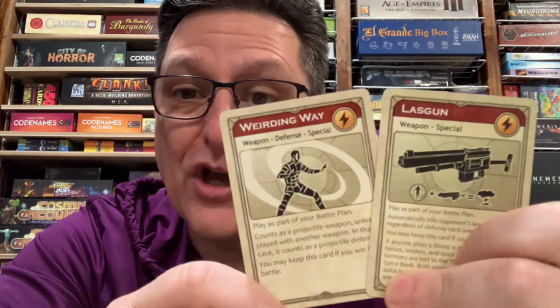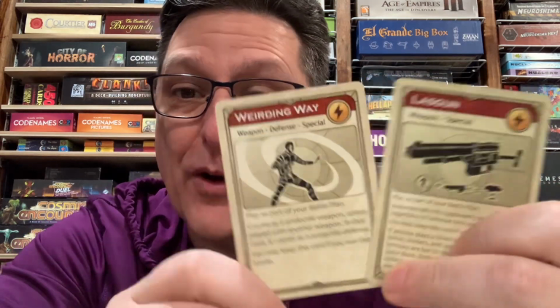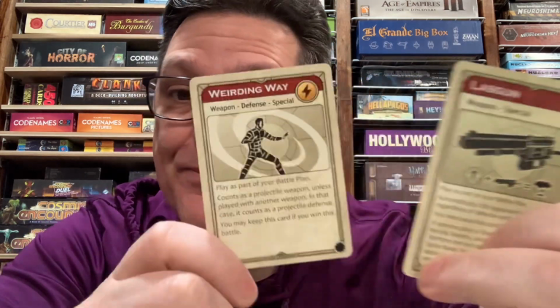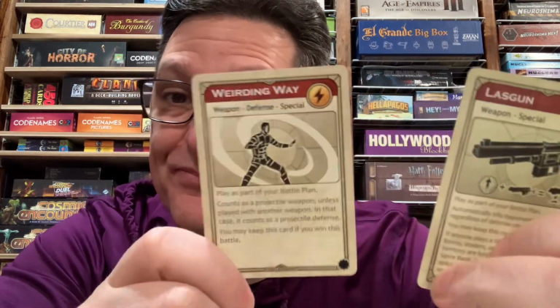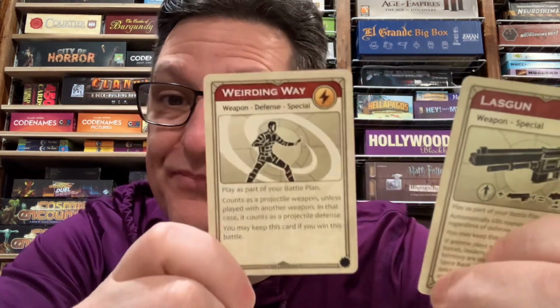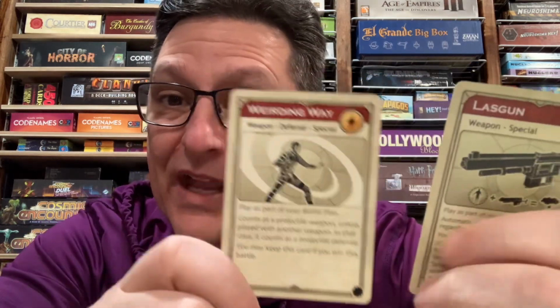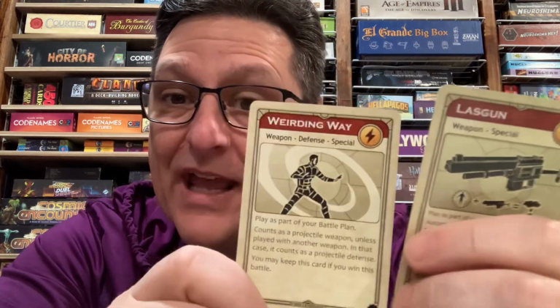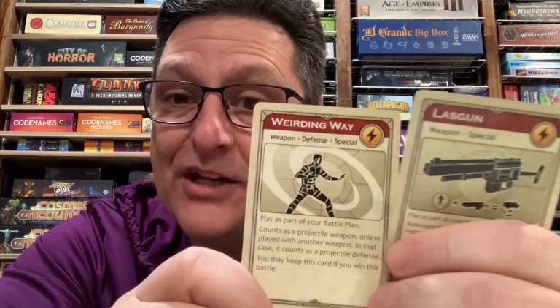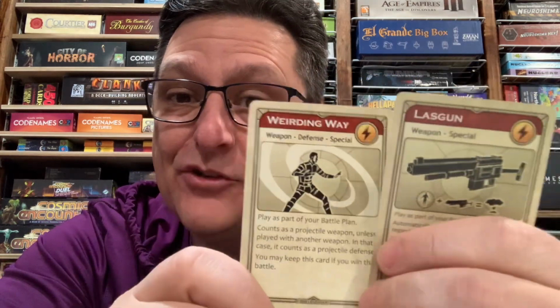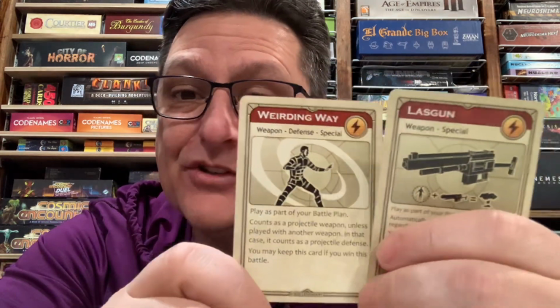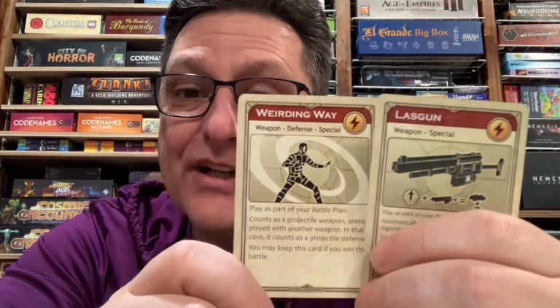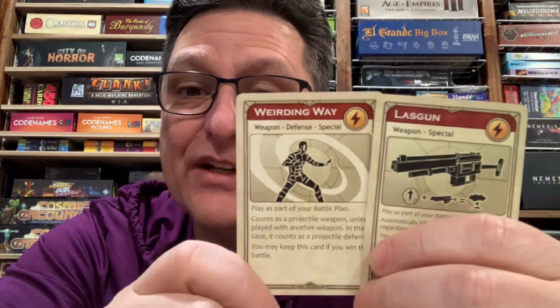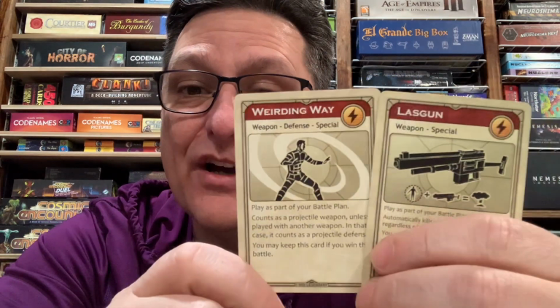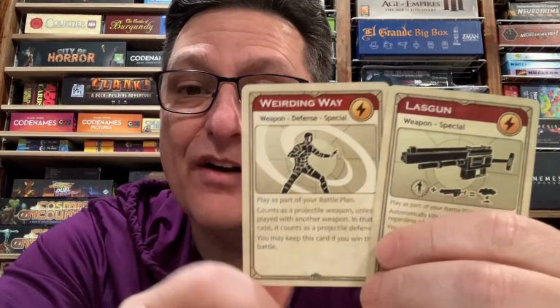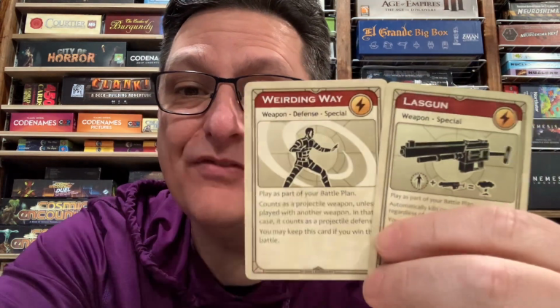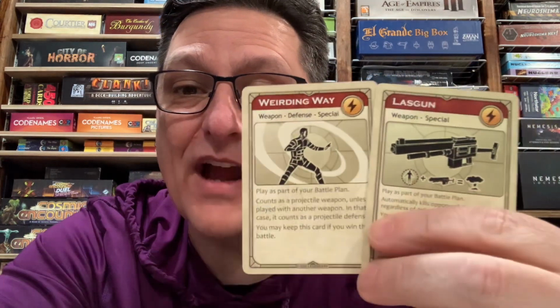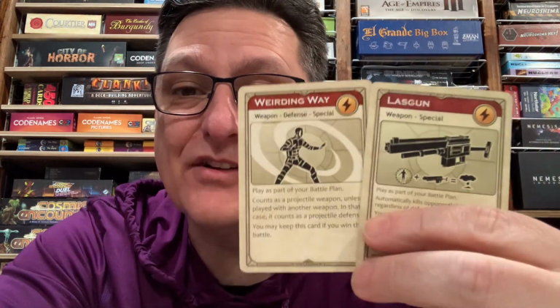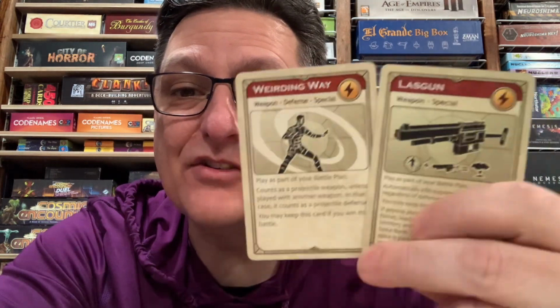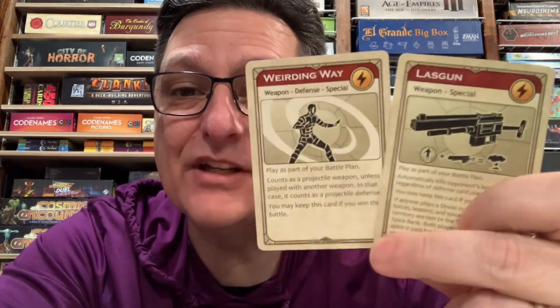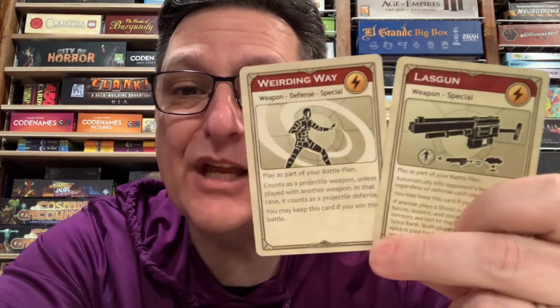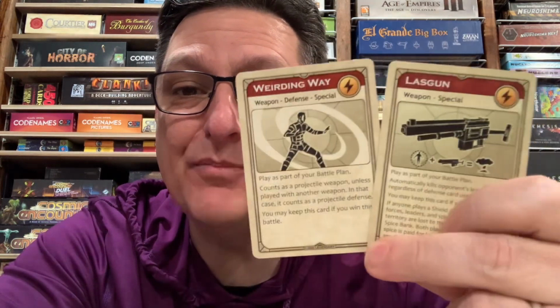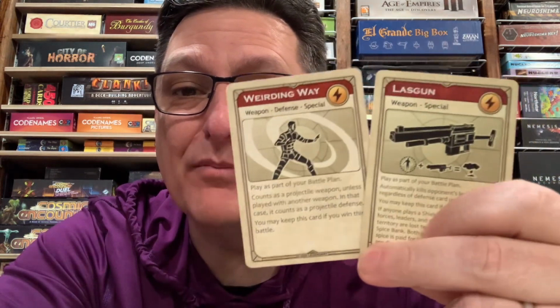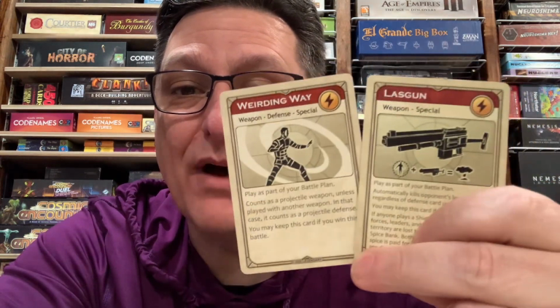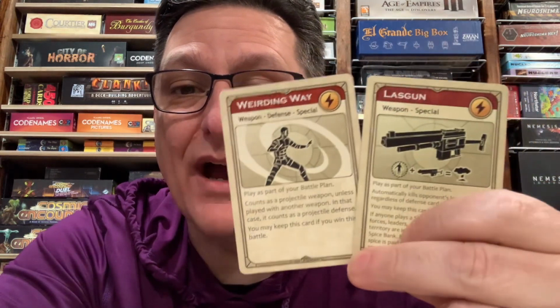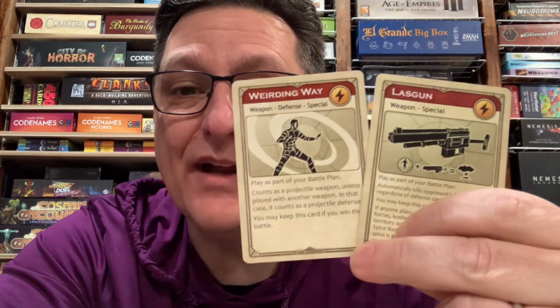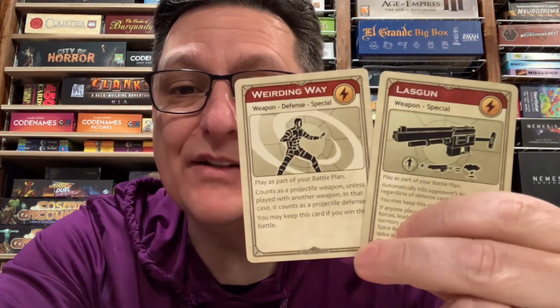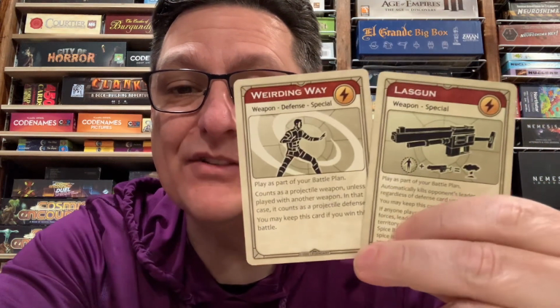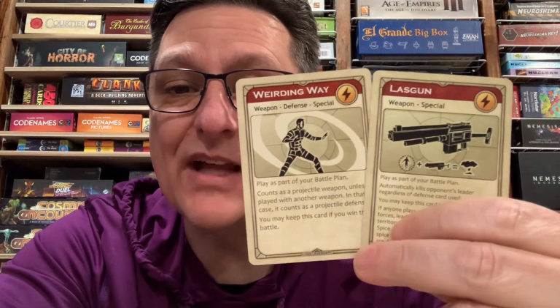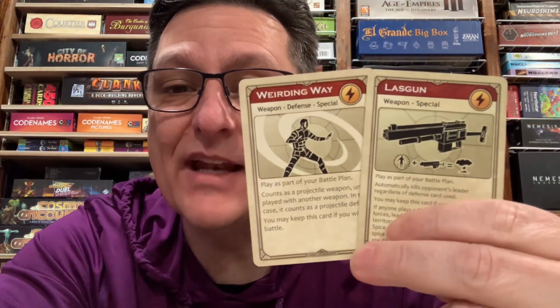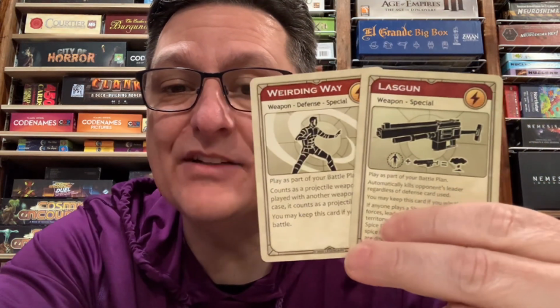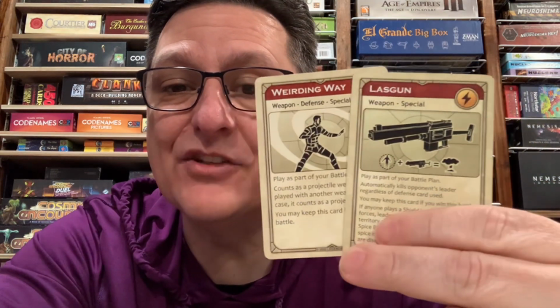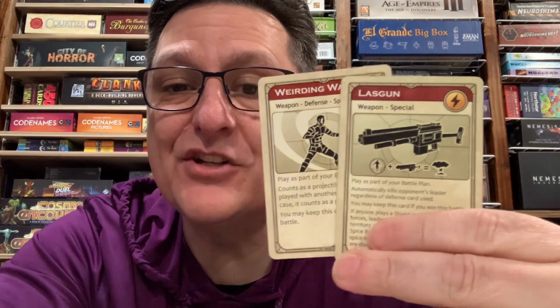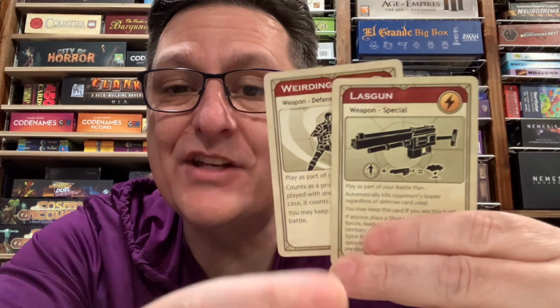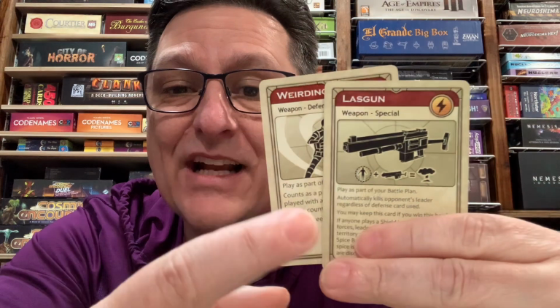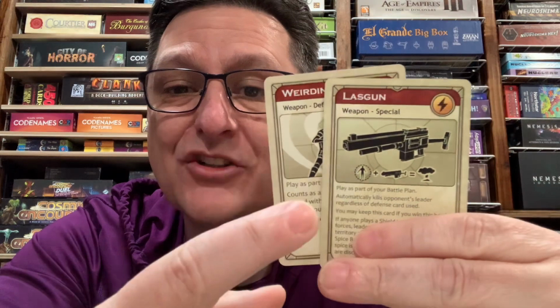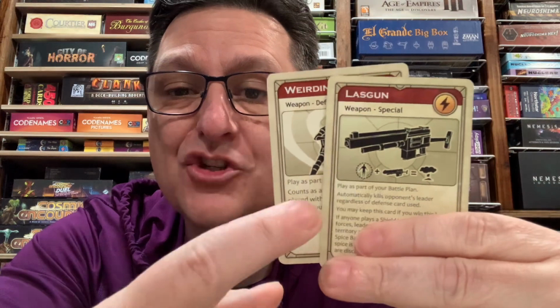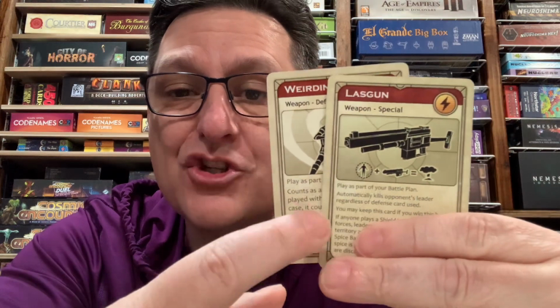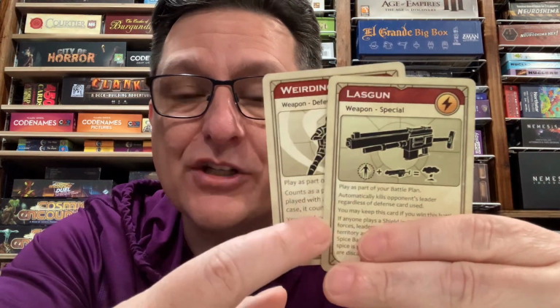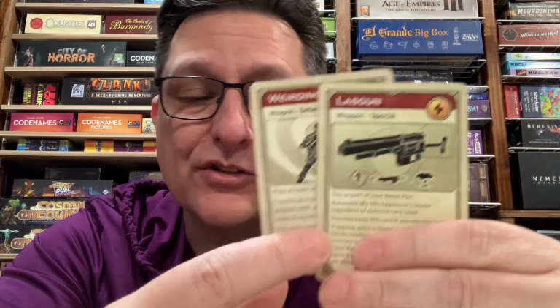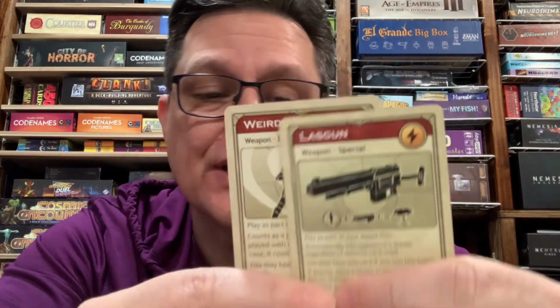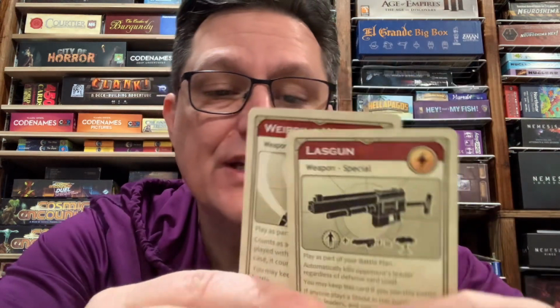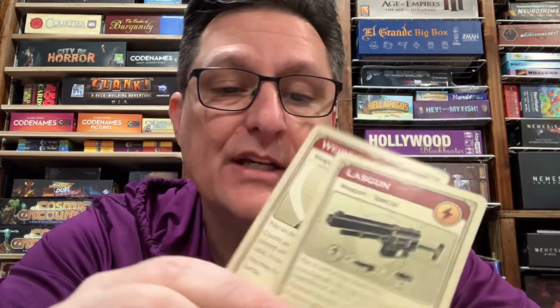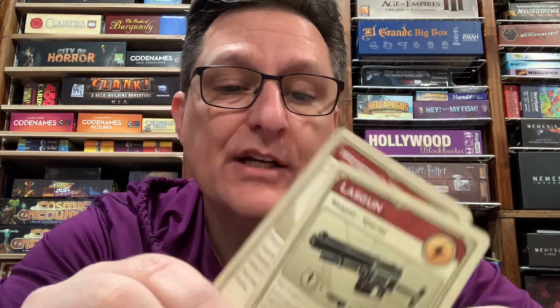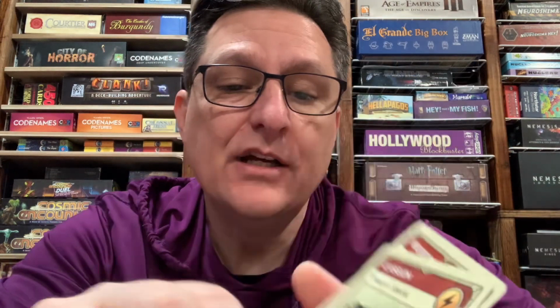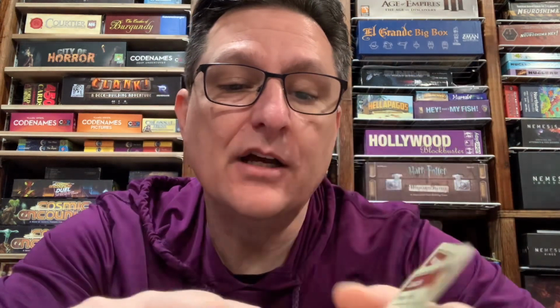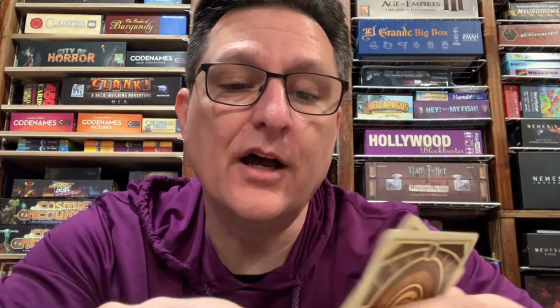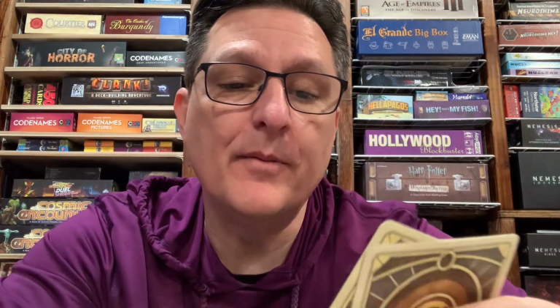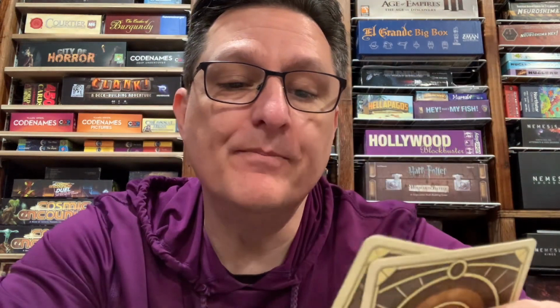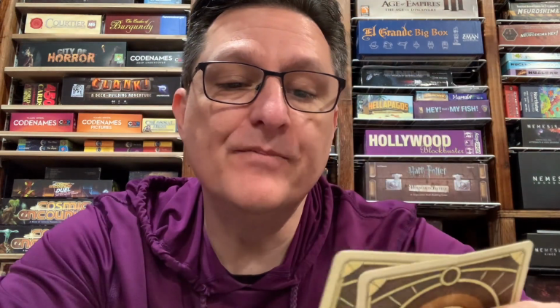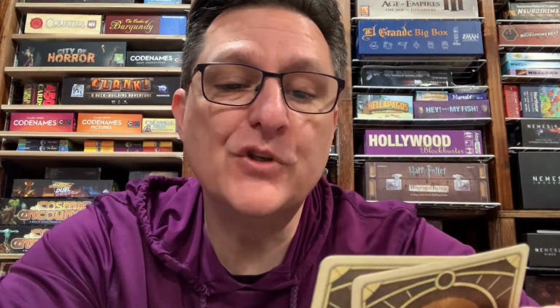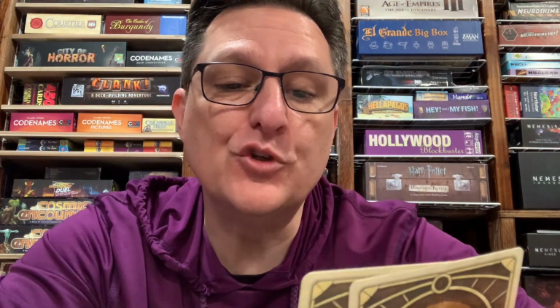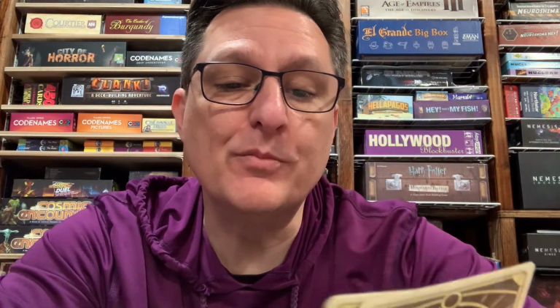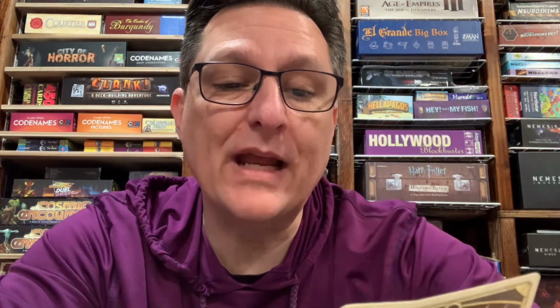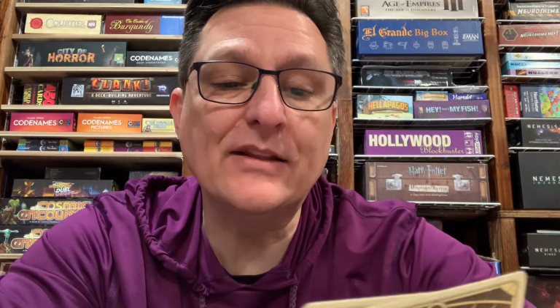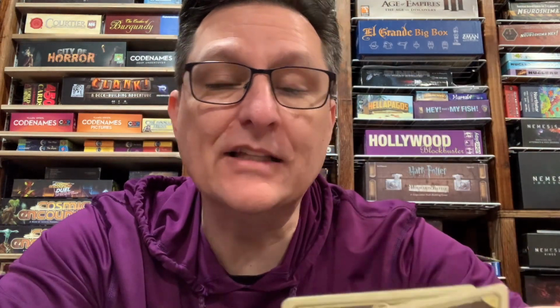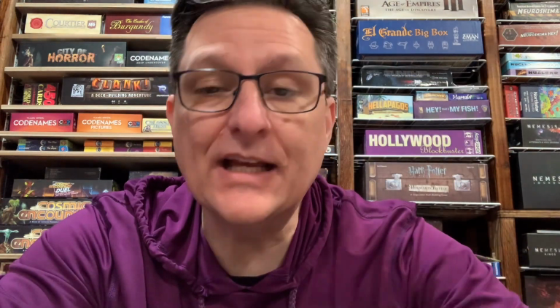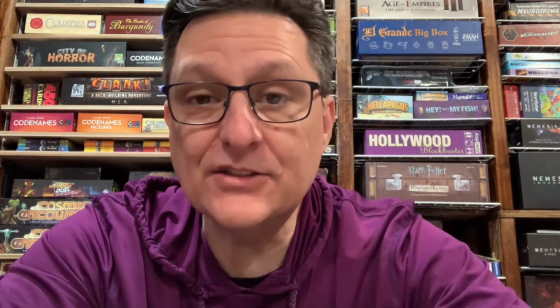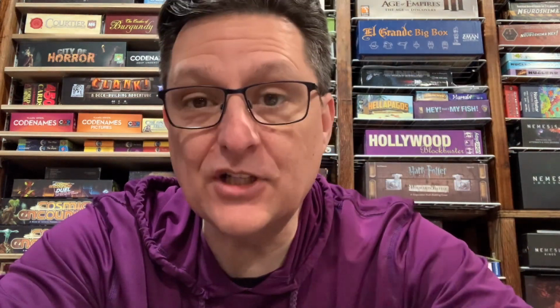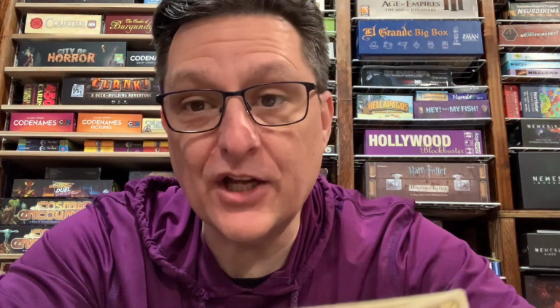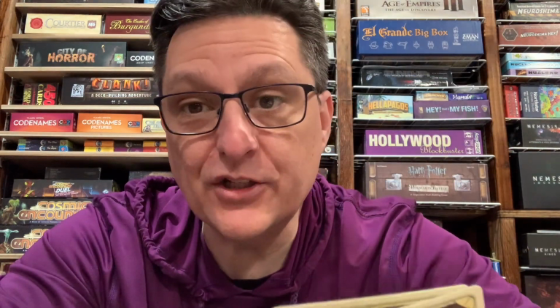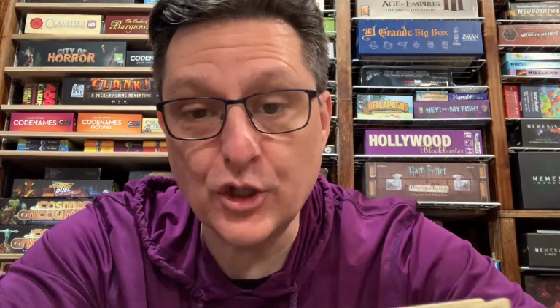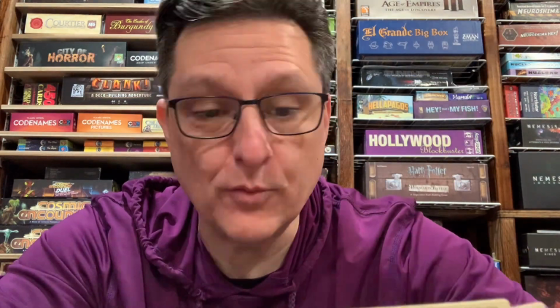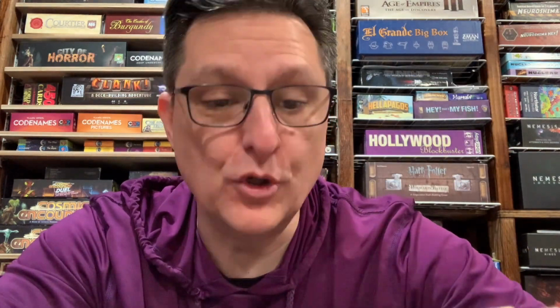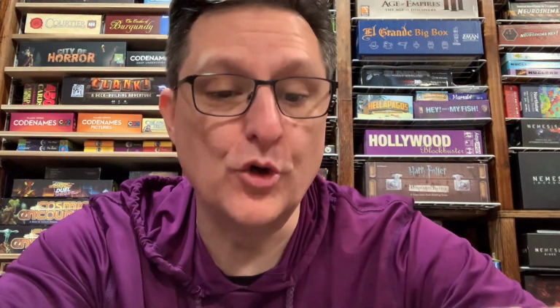And you can play Weirding Way with the shield. You will be protected from a projectile weapon from your opponent and you will not cause an atomic explosion. So an interesting effect to keep in mind is that it takes a shield to make the Lase Gun go boom.